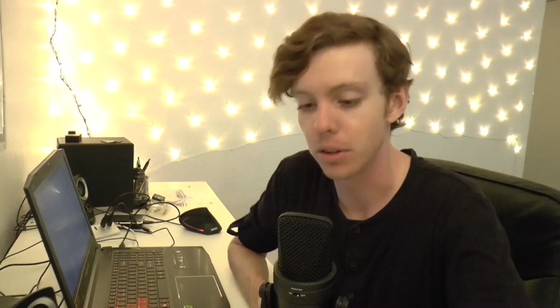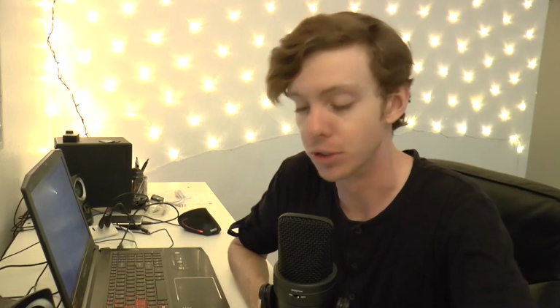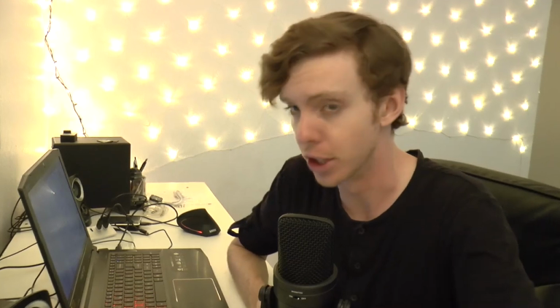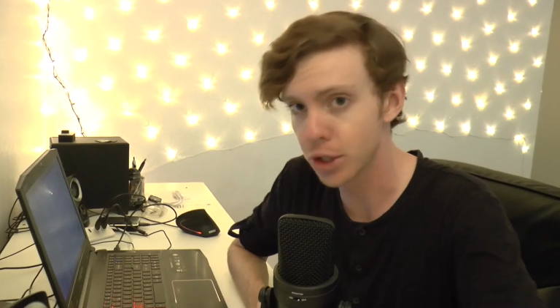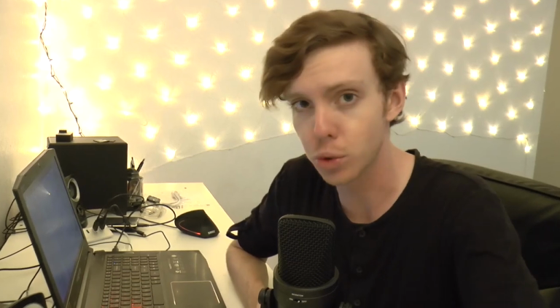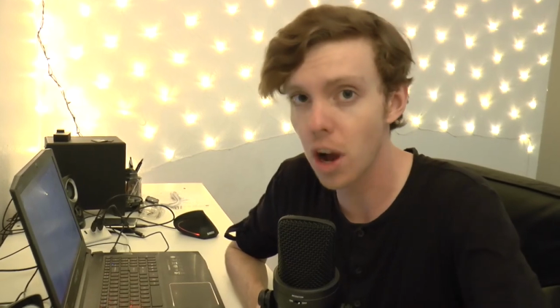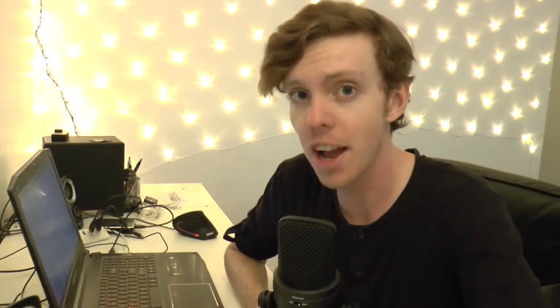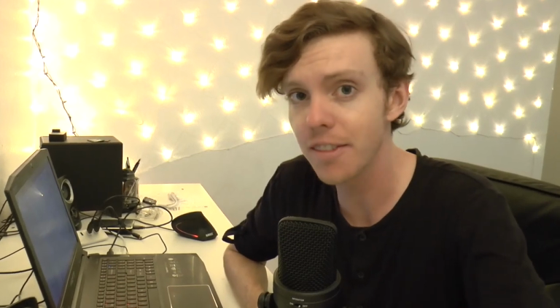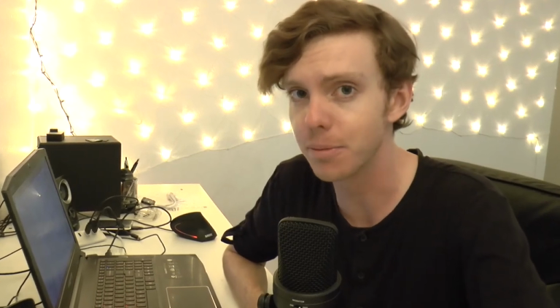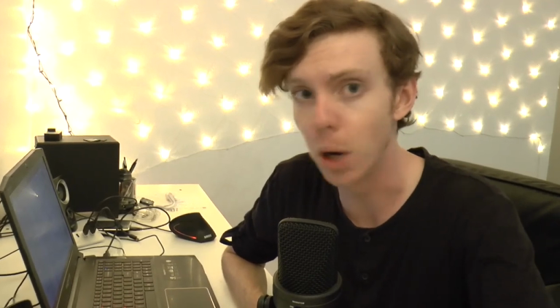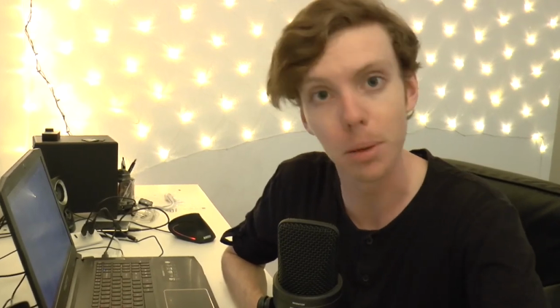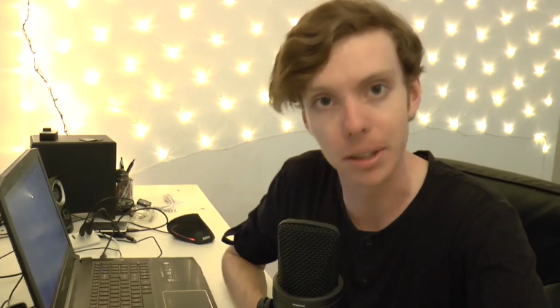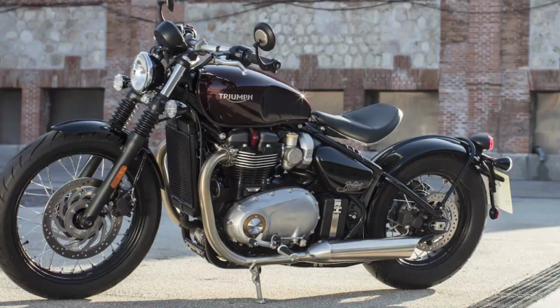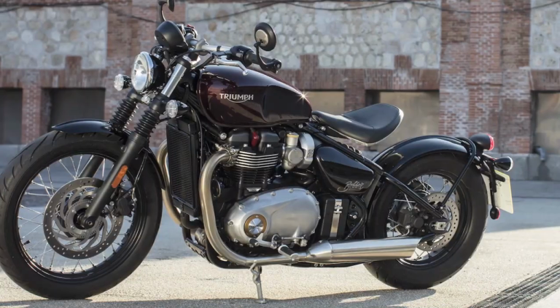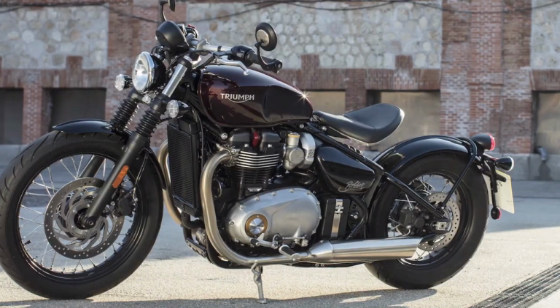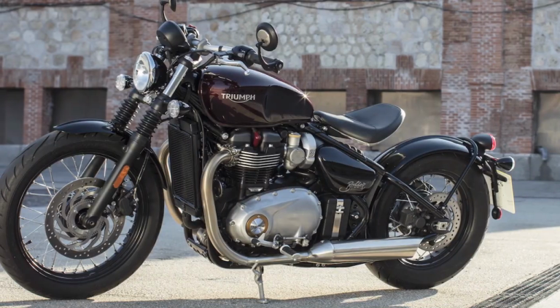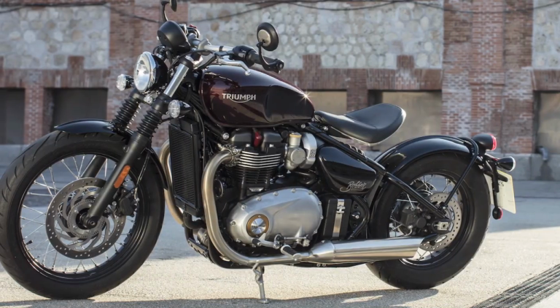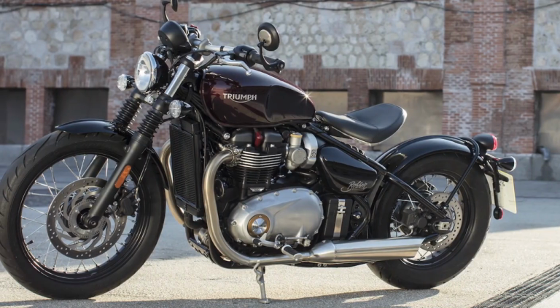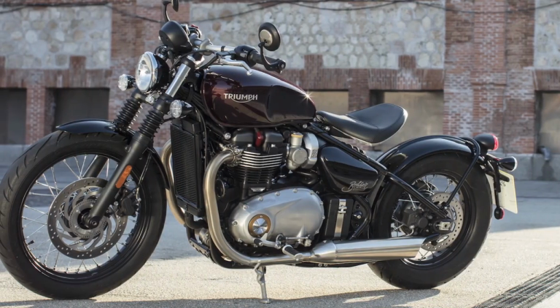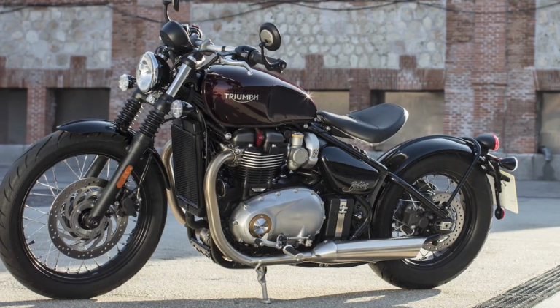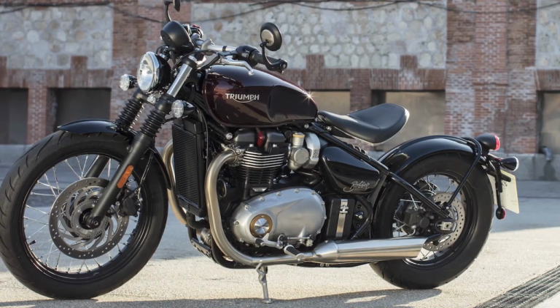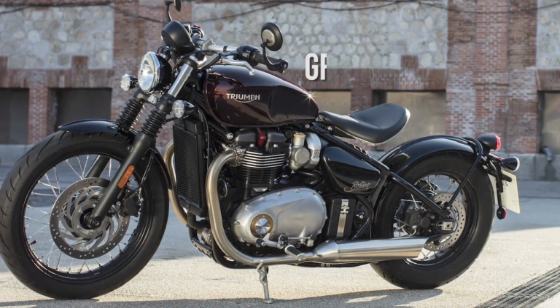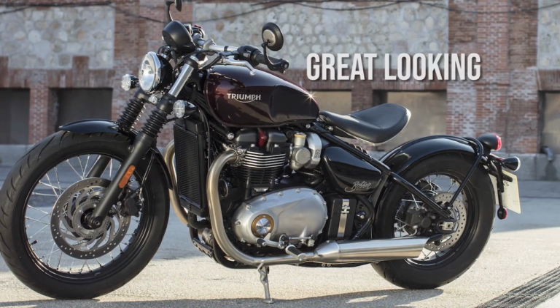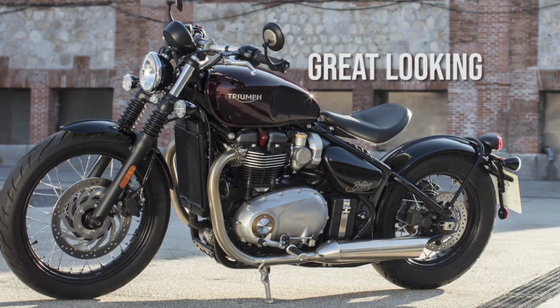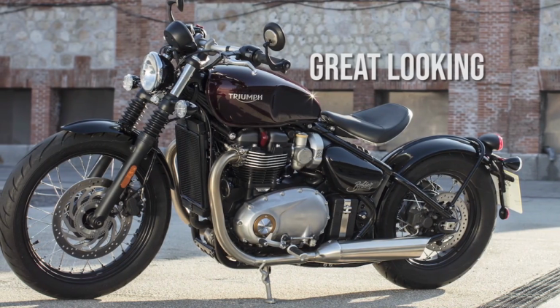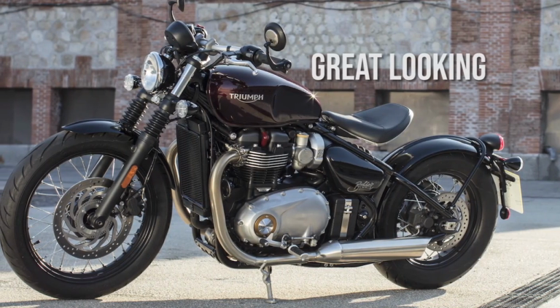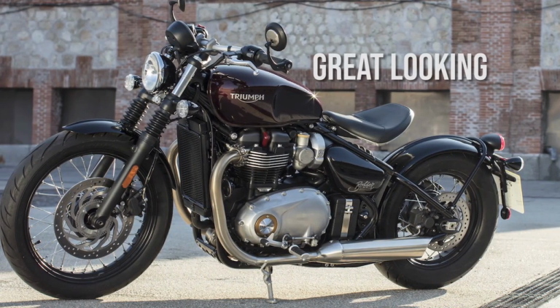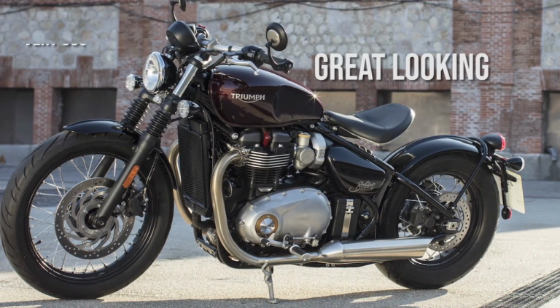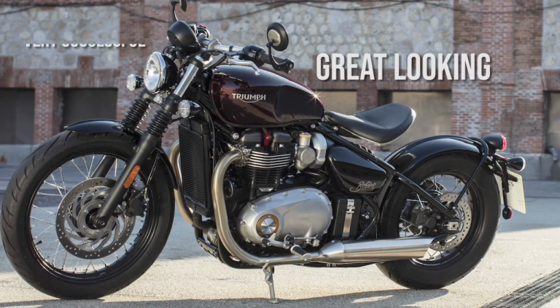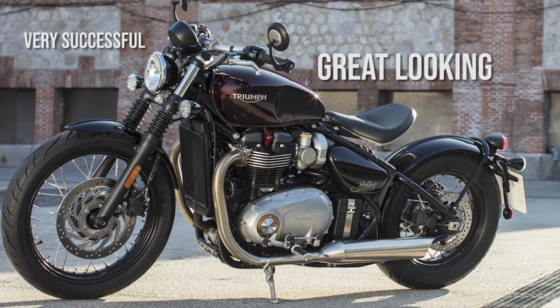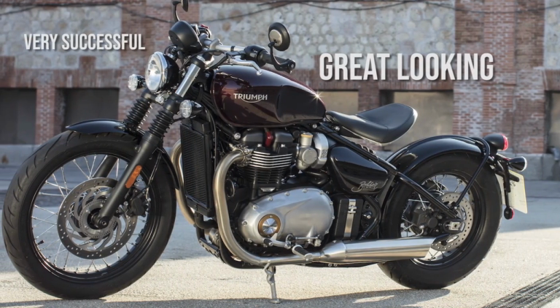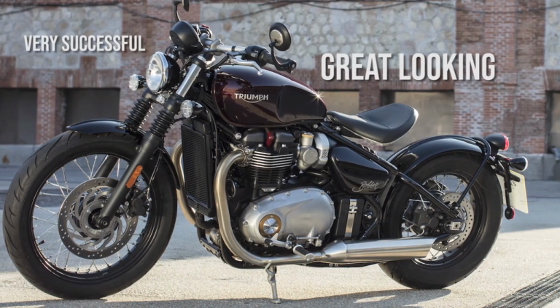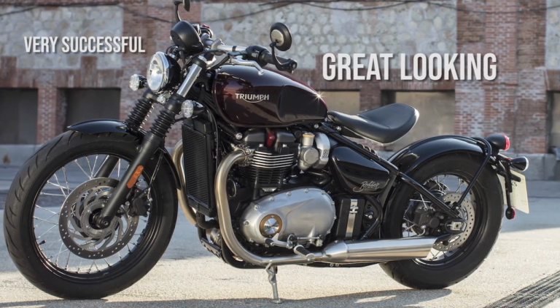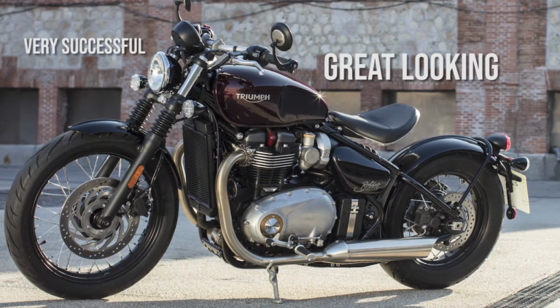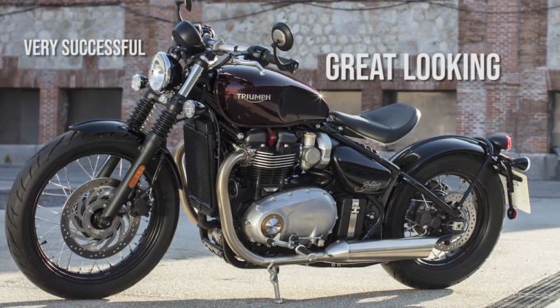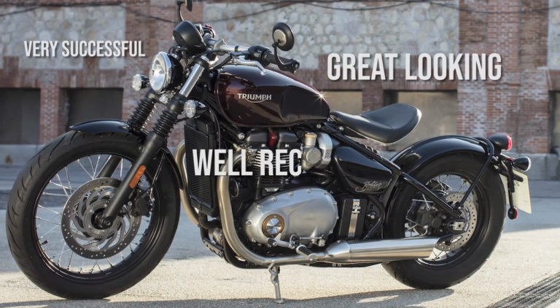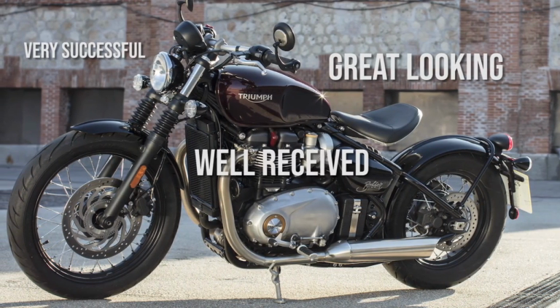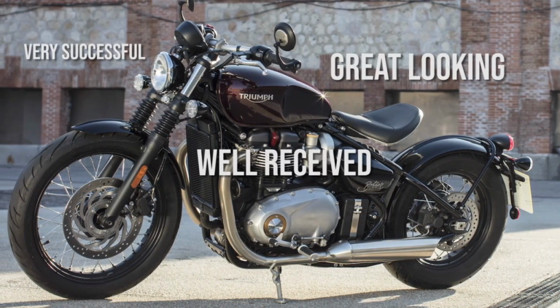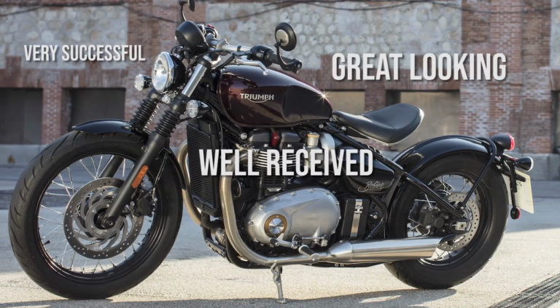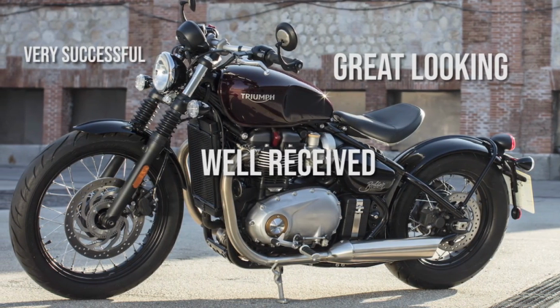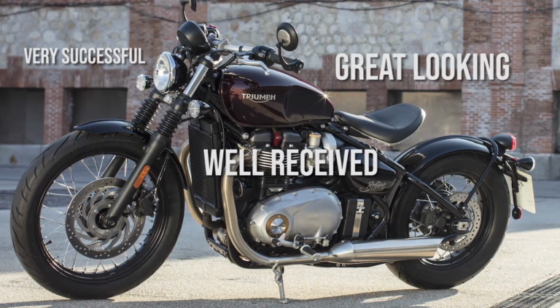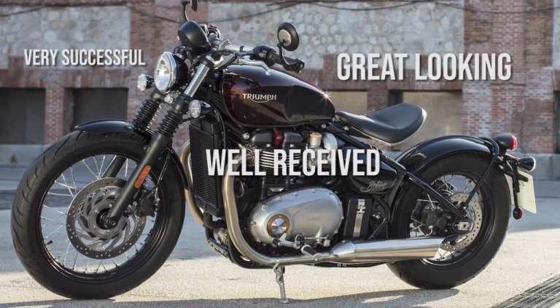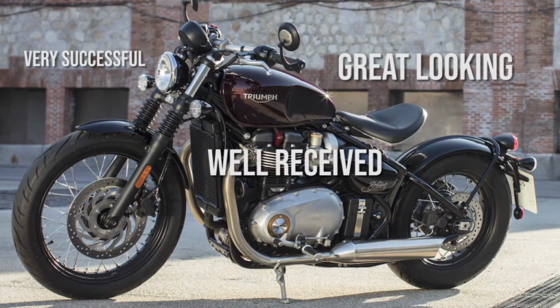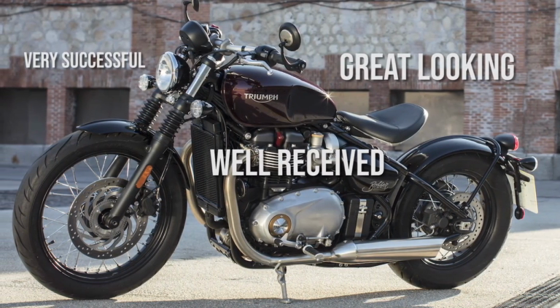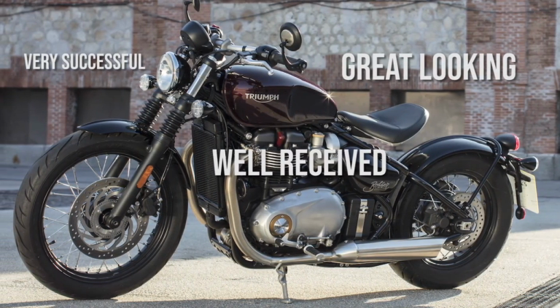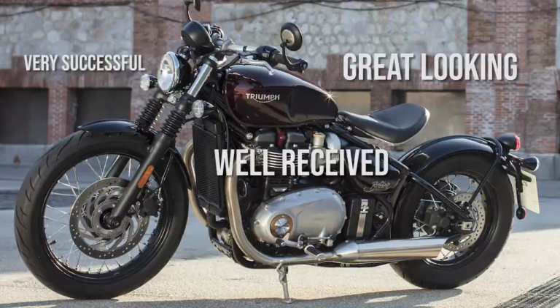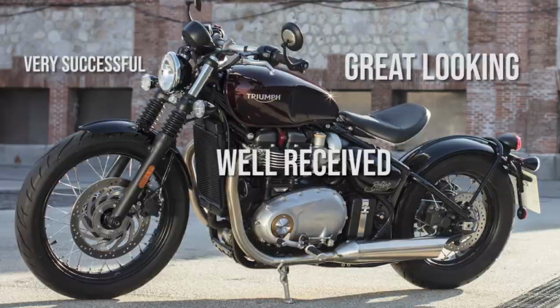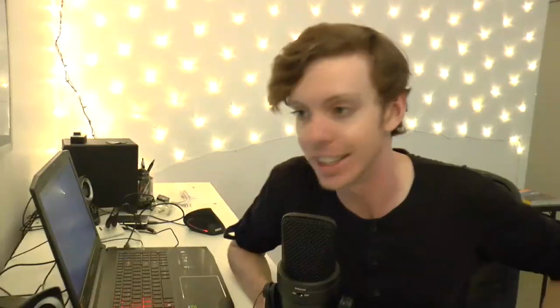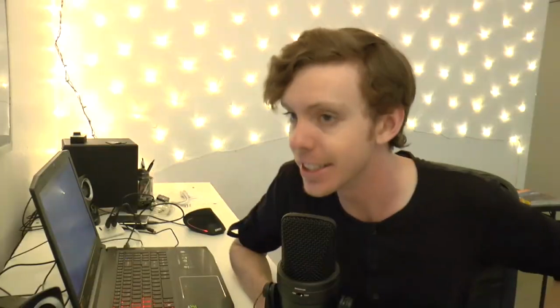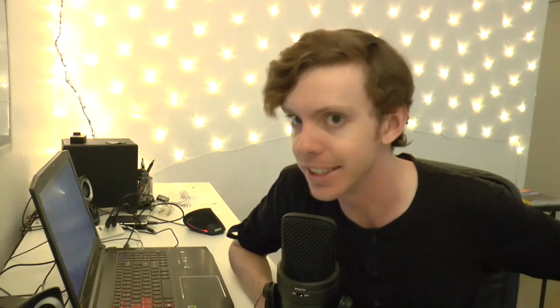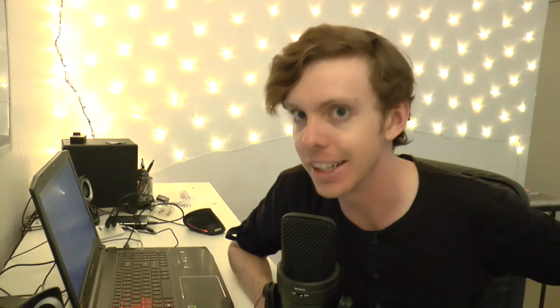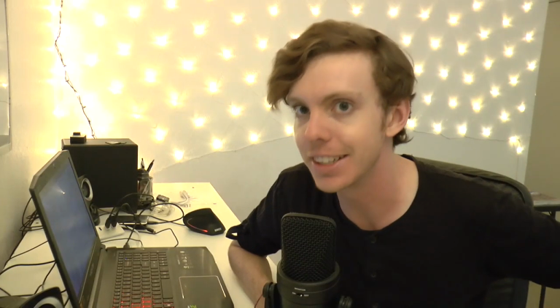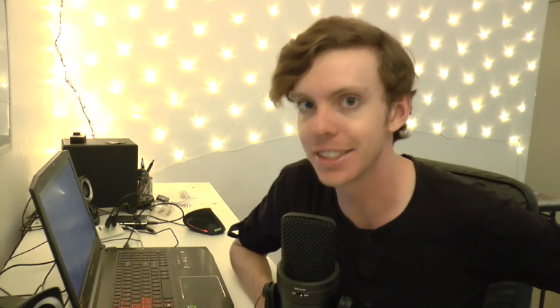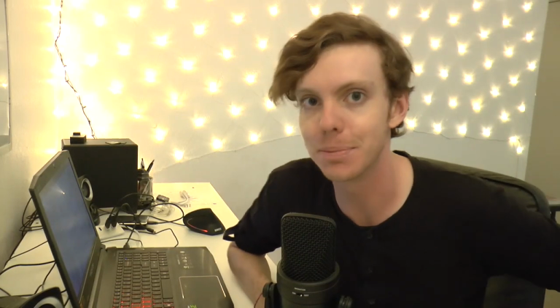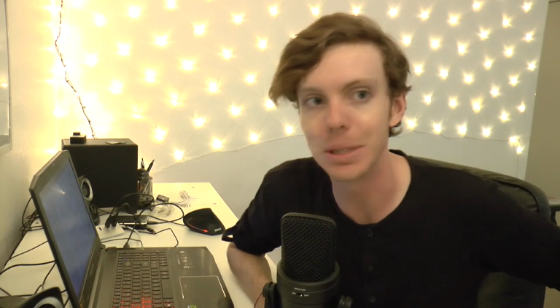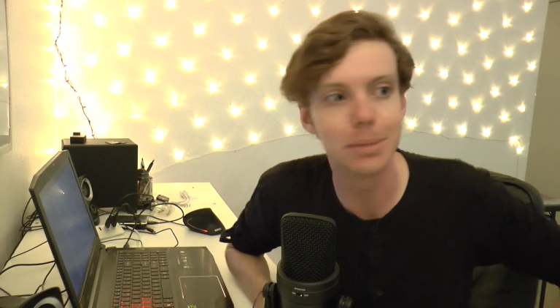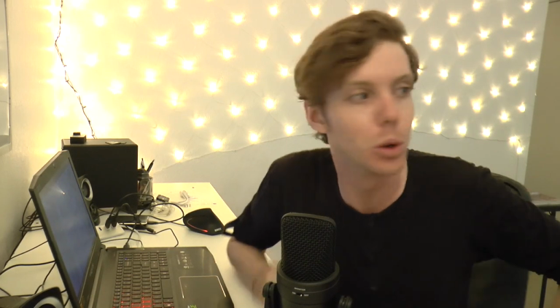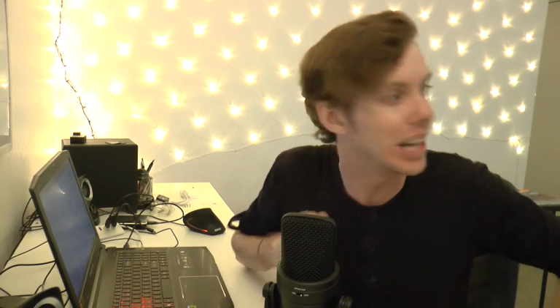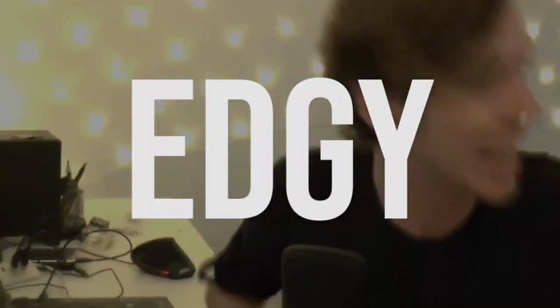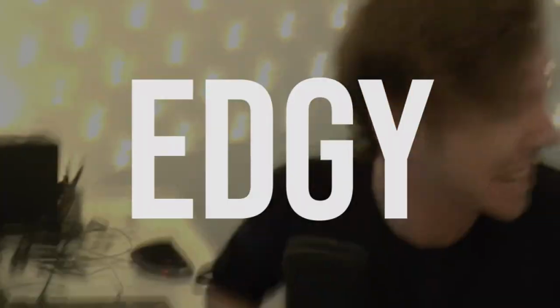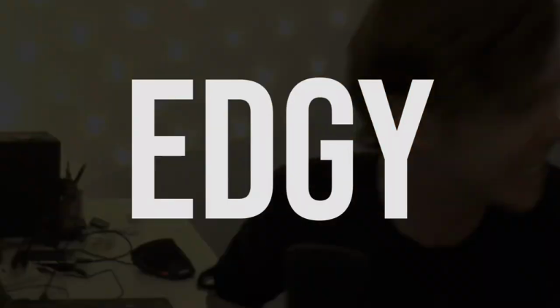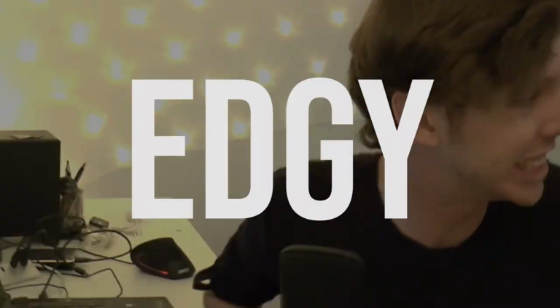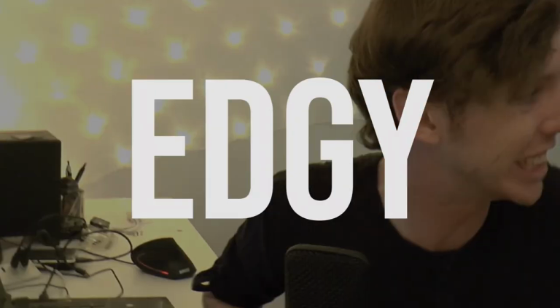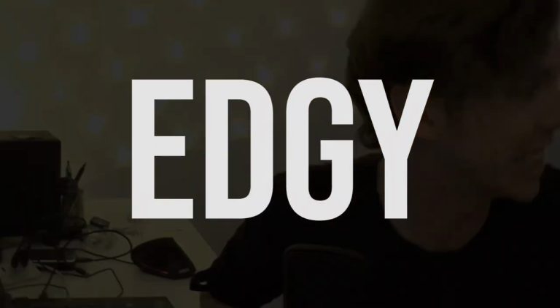The Triumph Bobber. What does an already great-looking, very successful, well-received motorcycle need? It needs to be more EDGY.